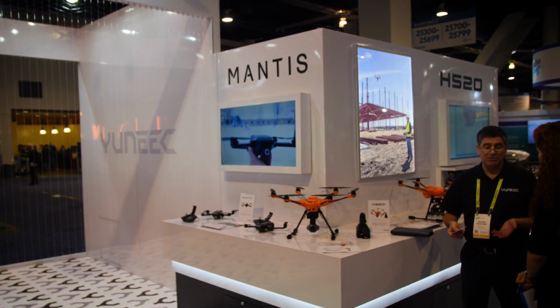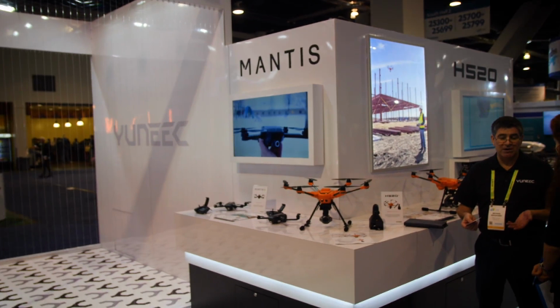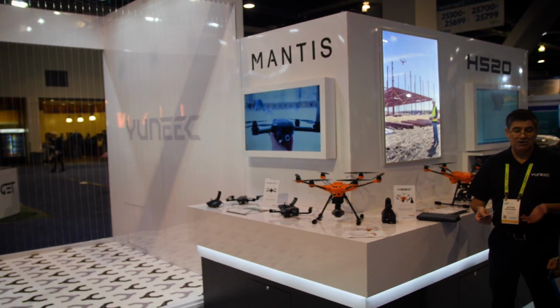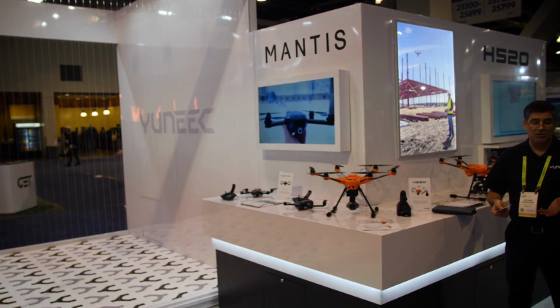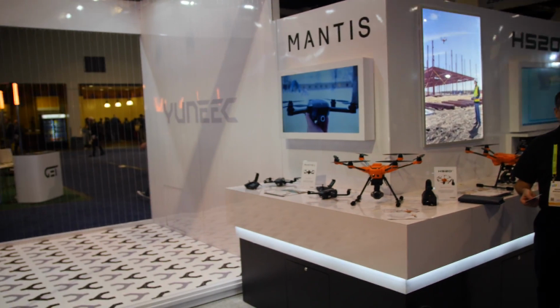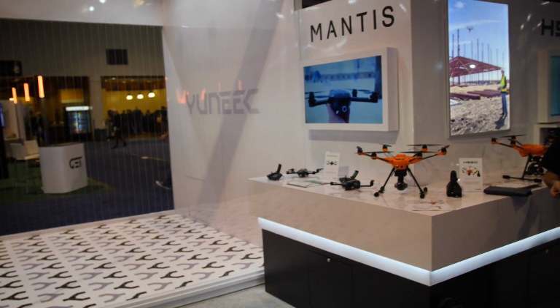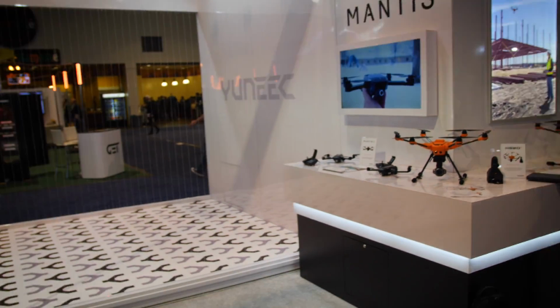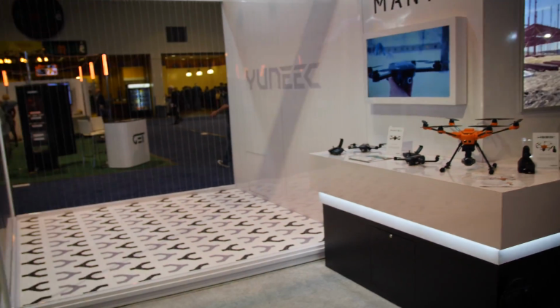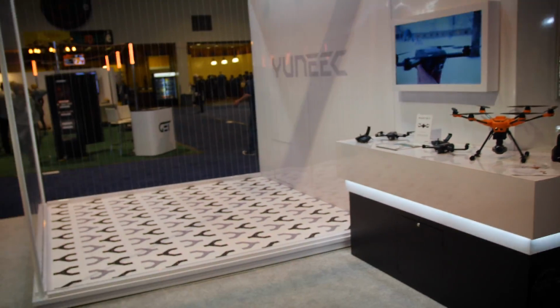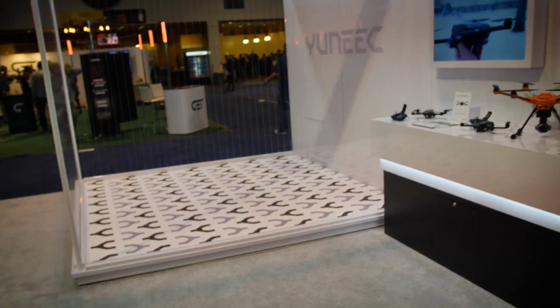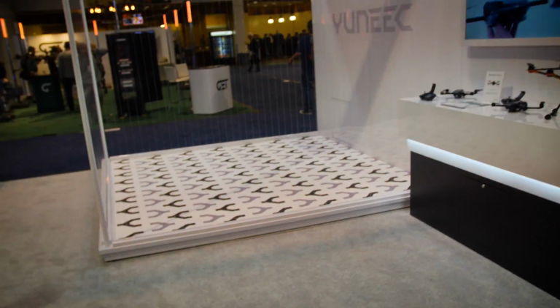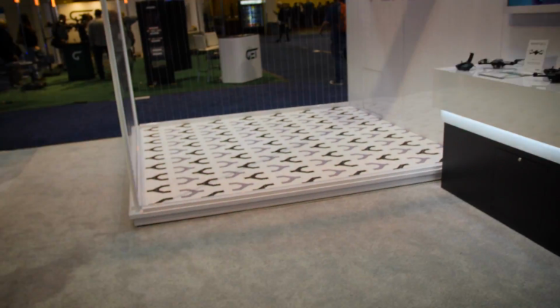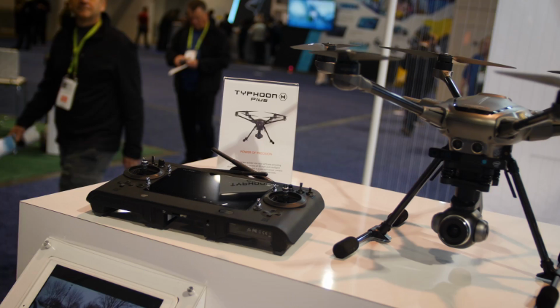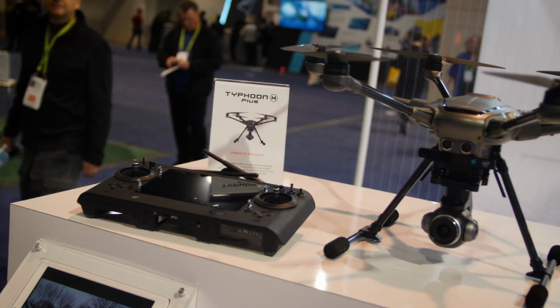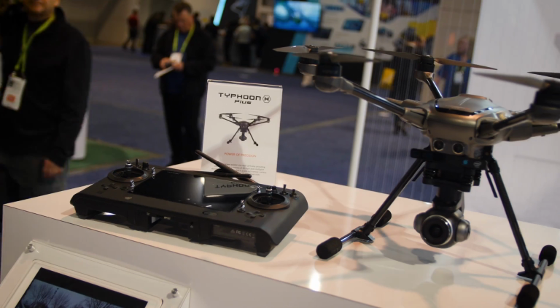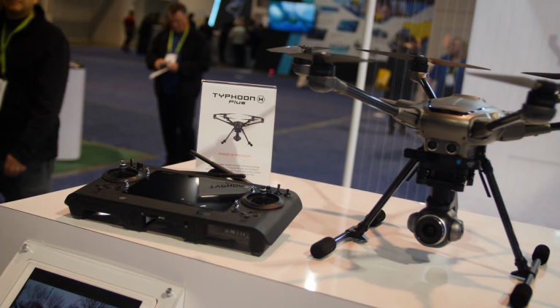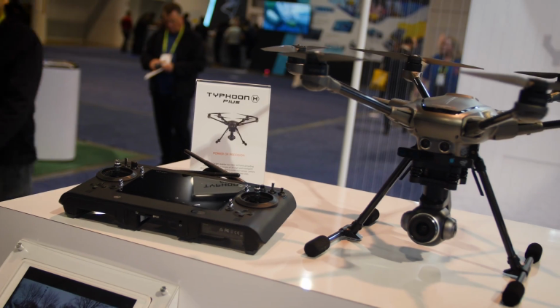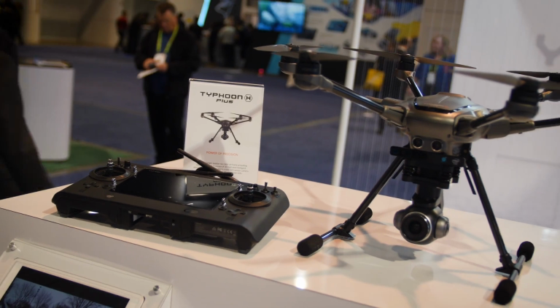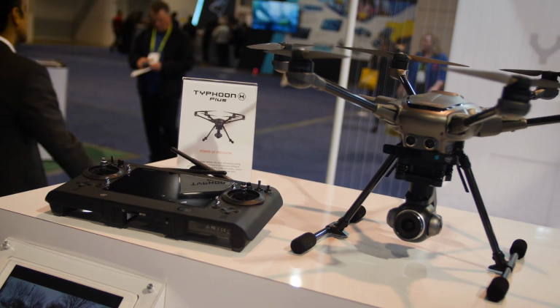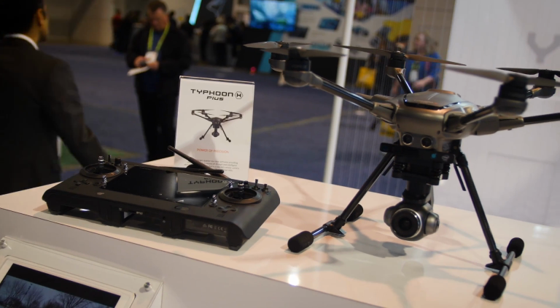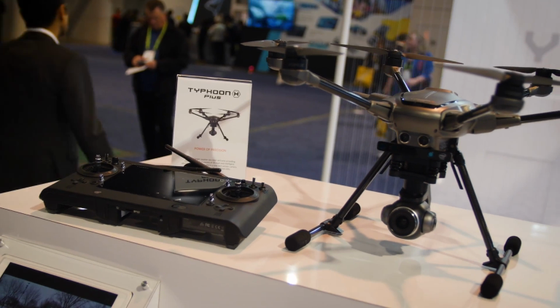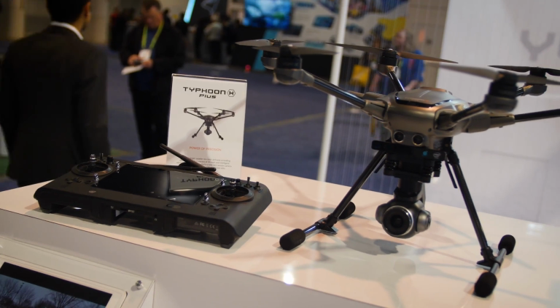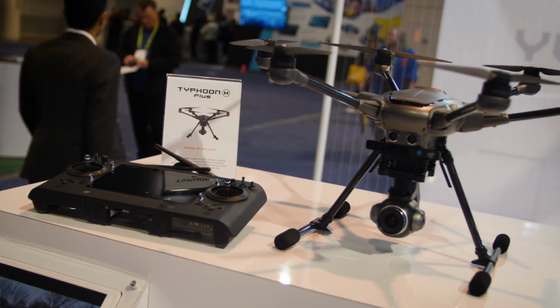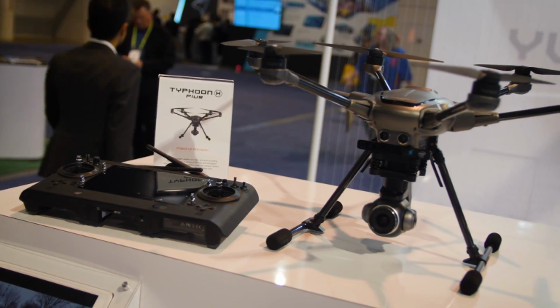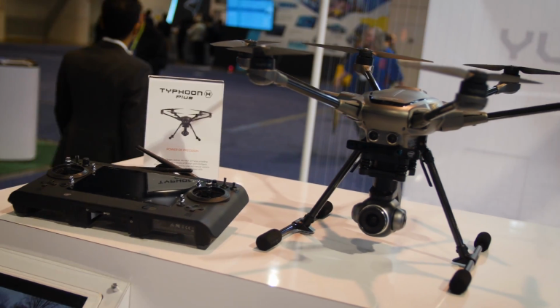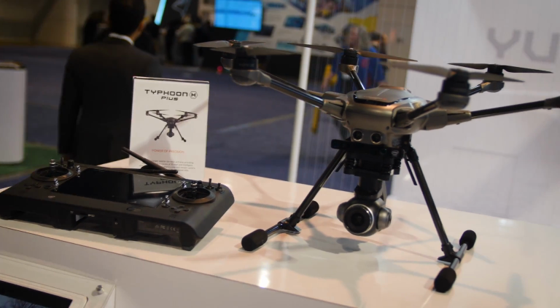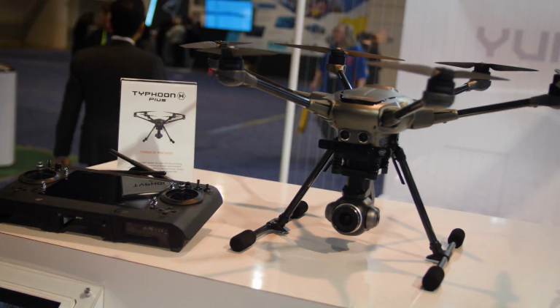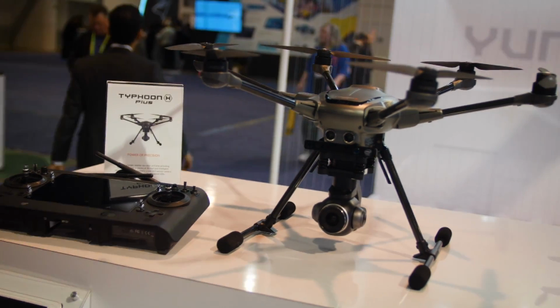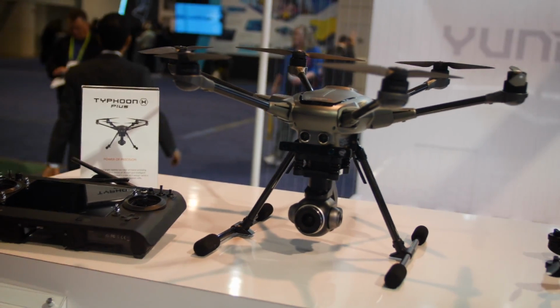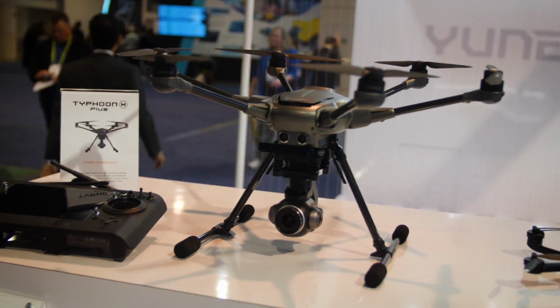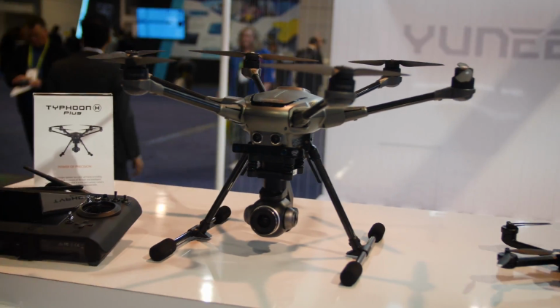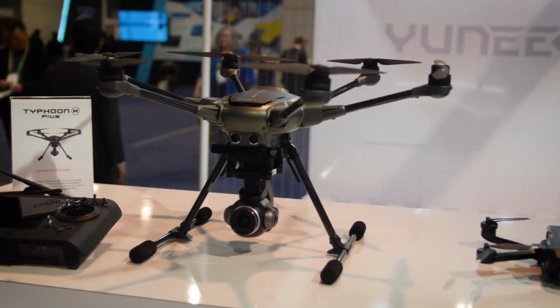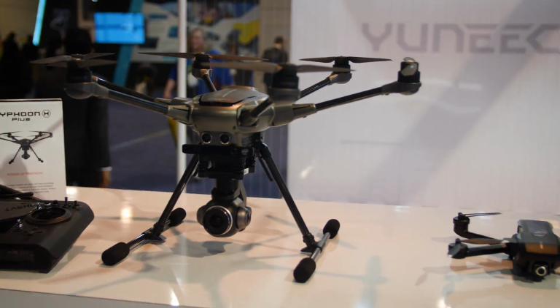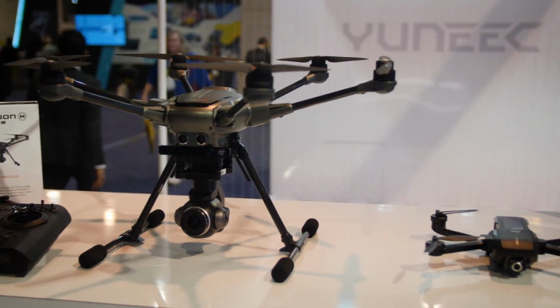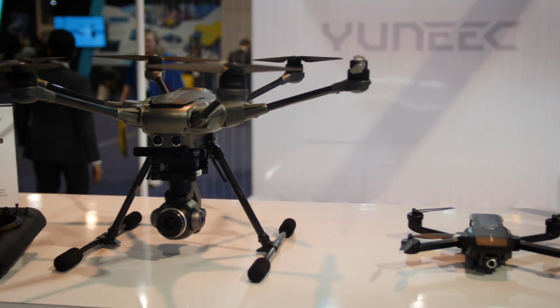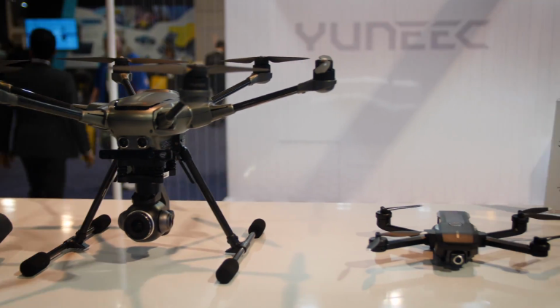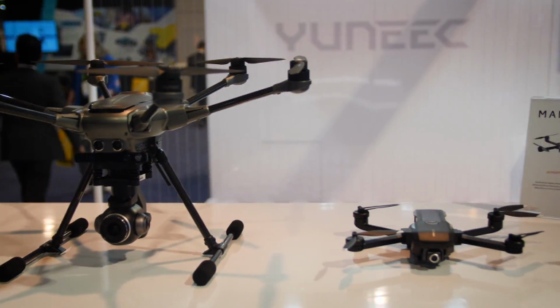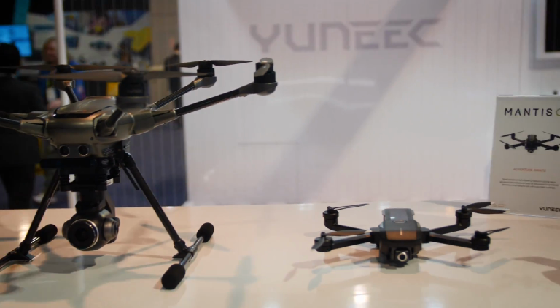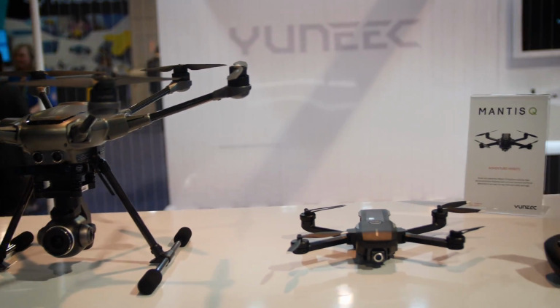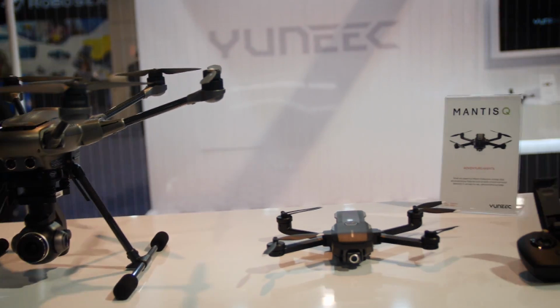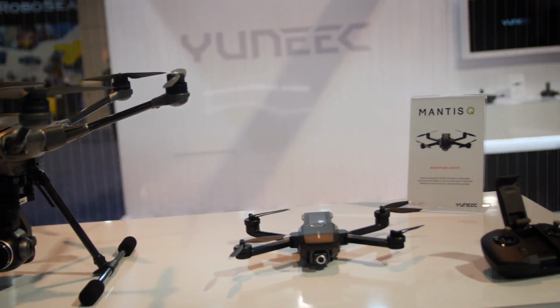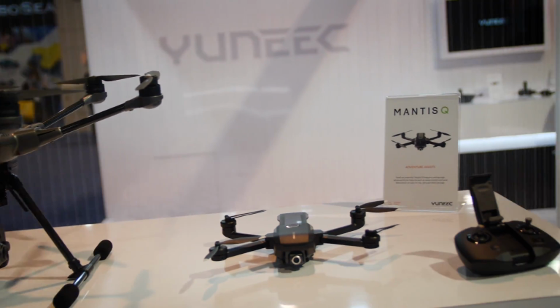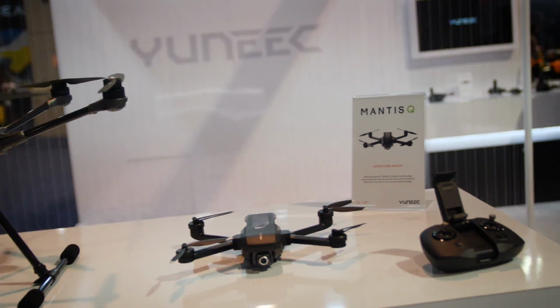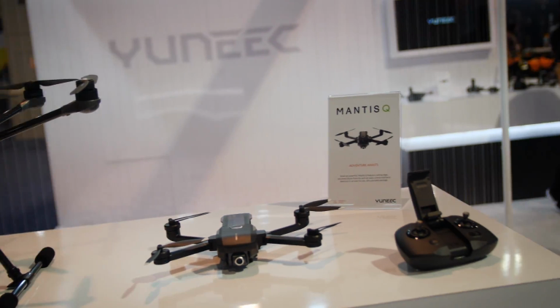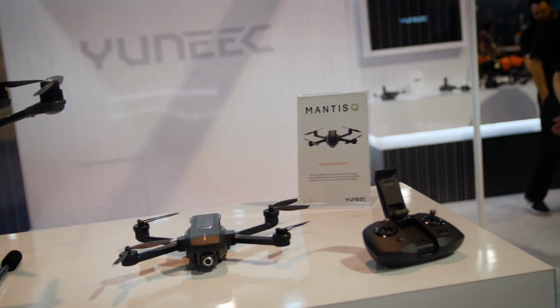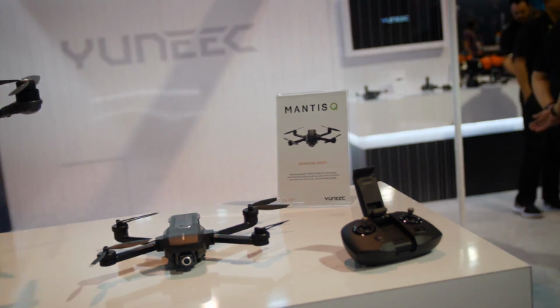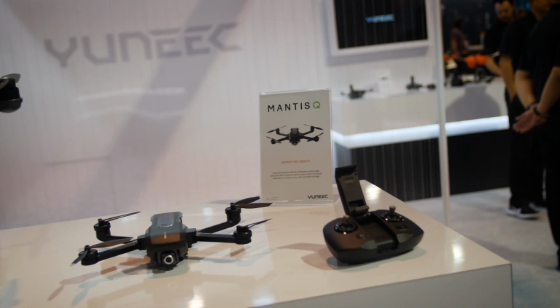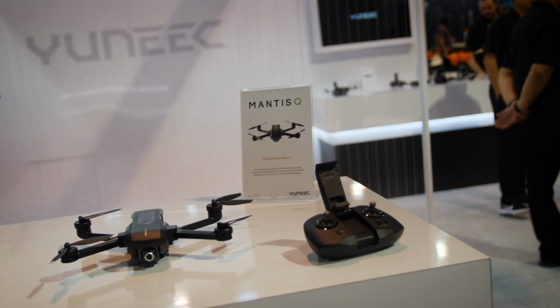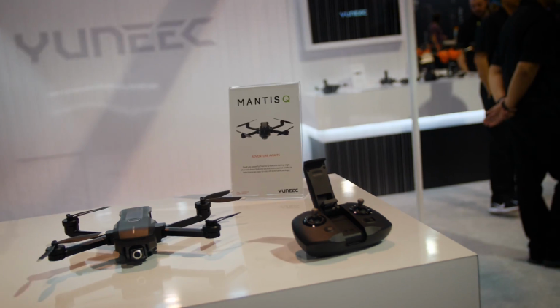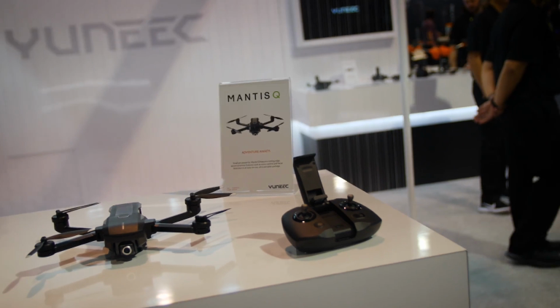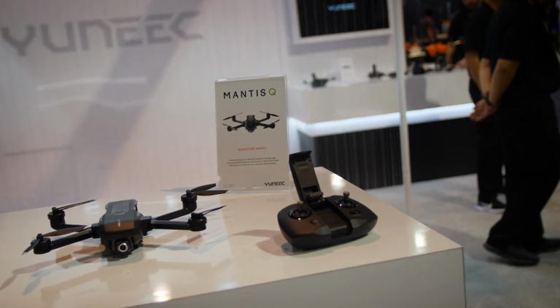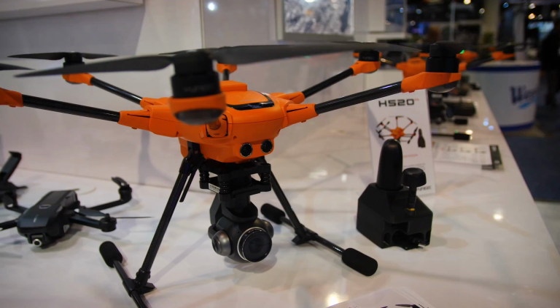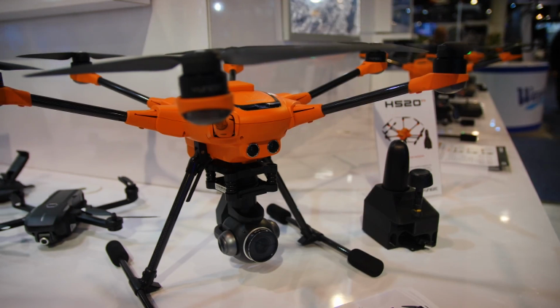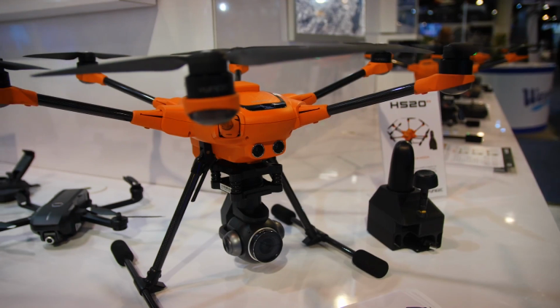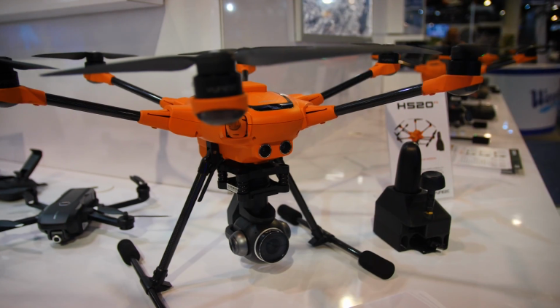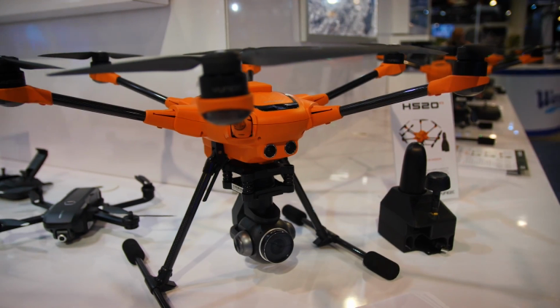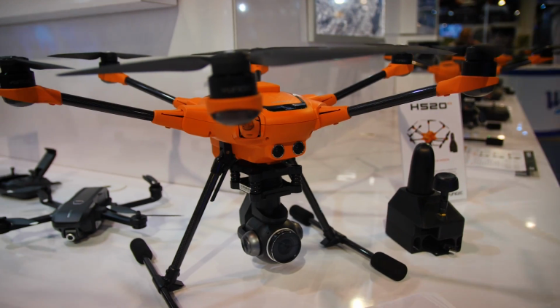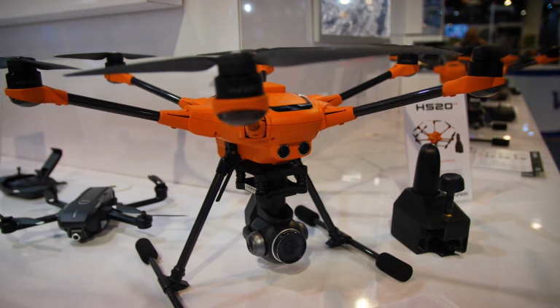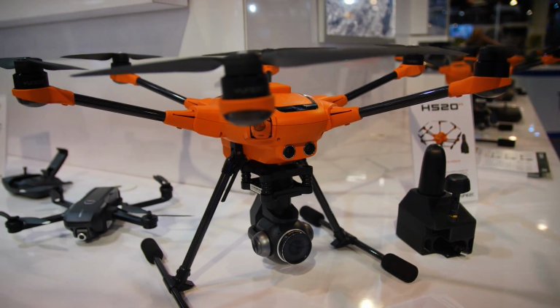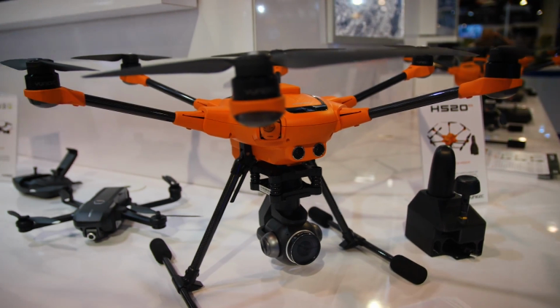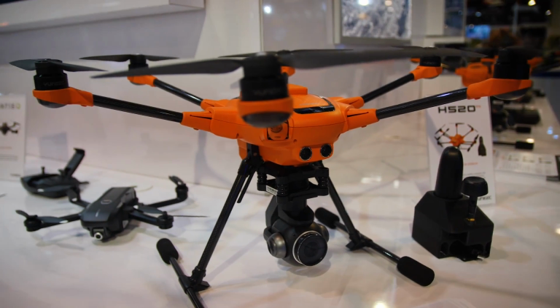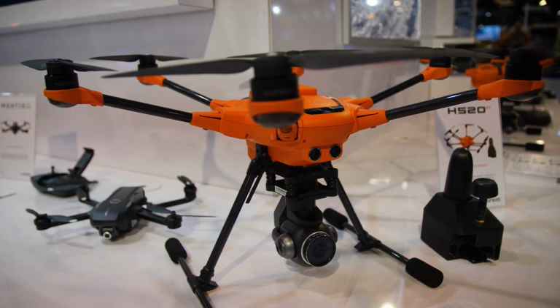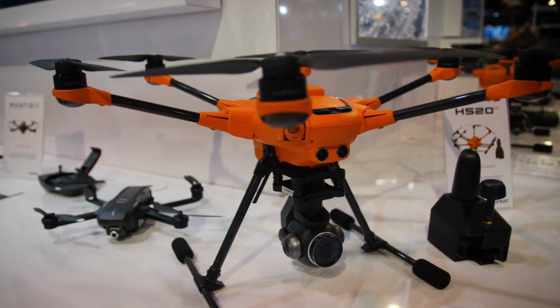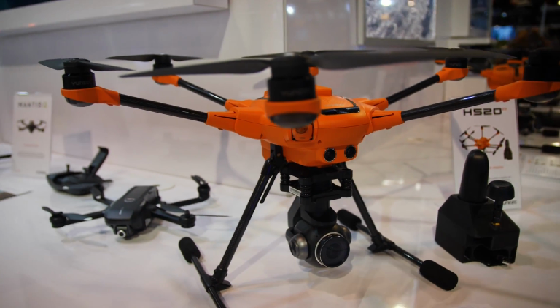Yuneec was at the show. They brought the Typhoon H+, the Mantis Q, and an updated H520 commercial drone with RTK.